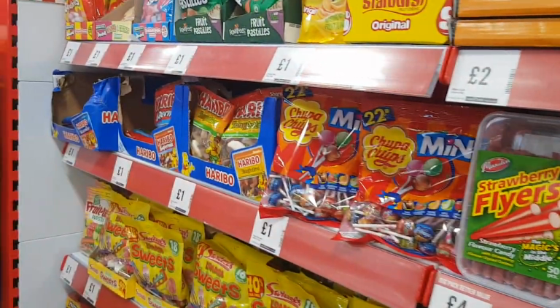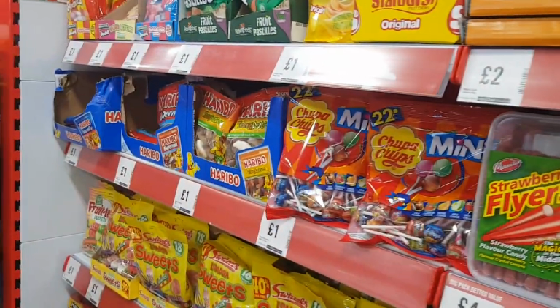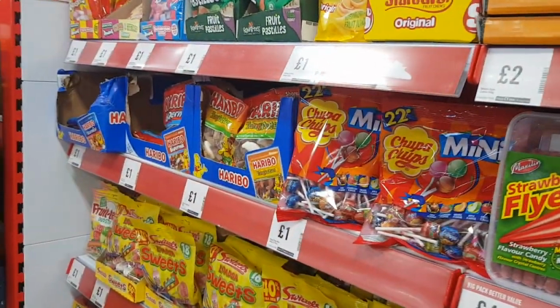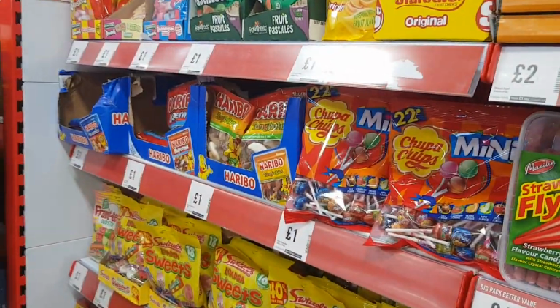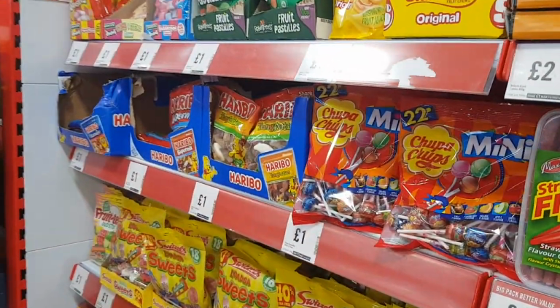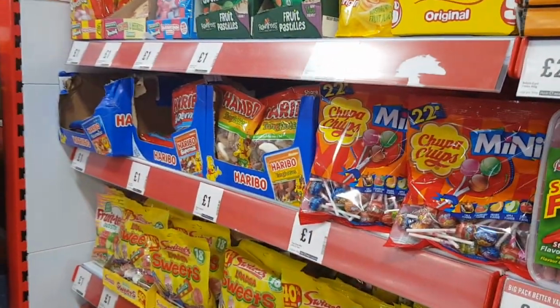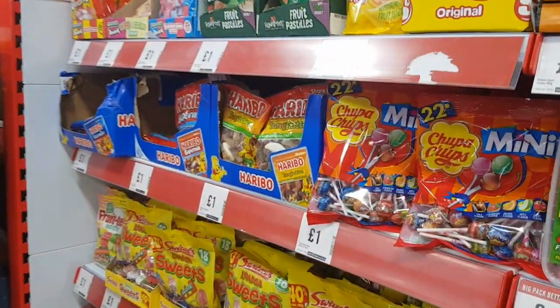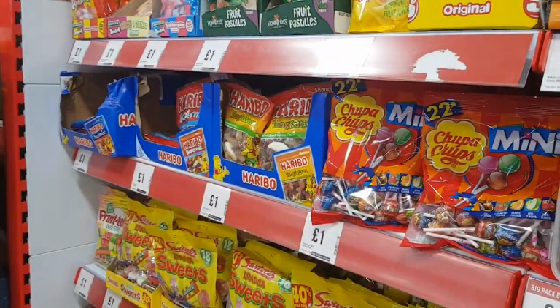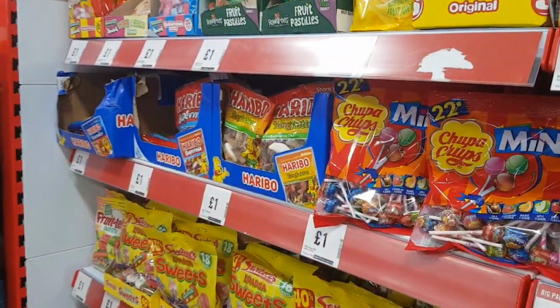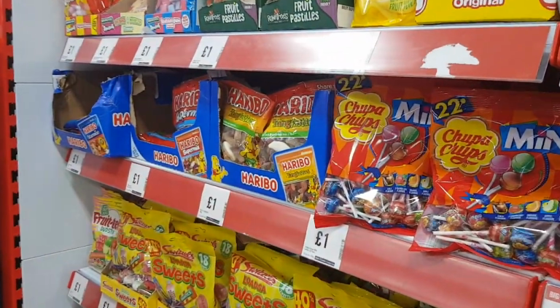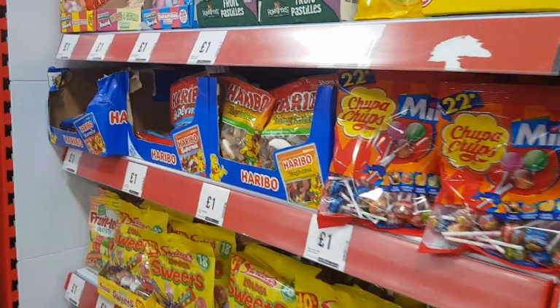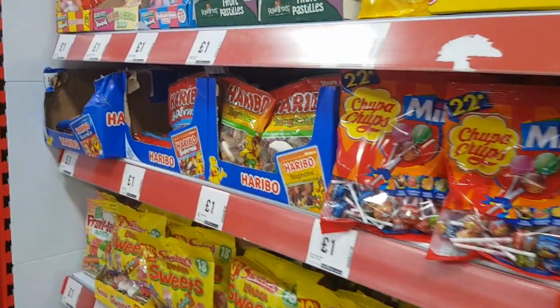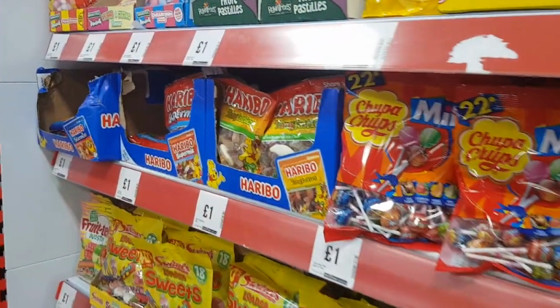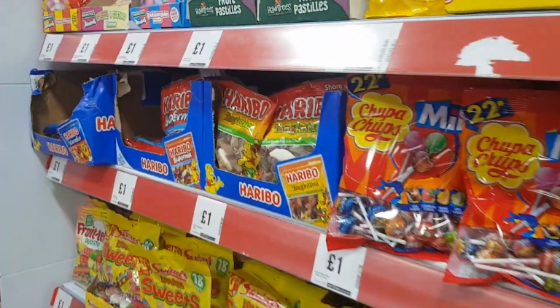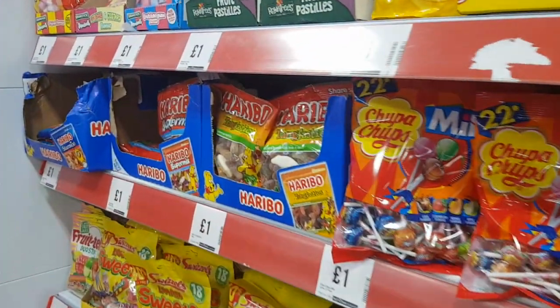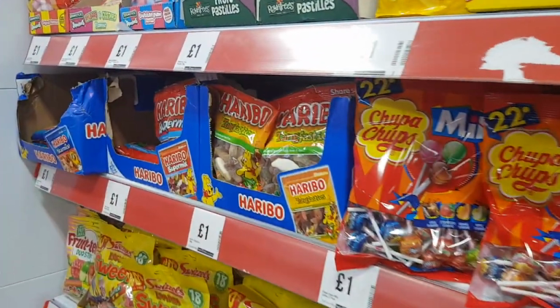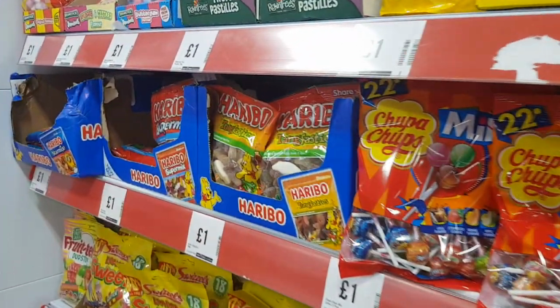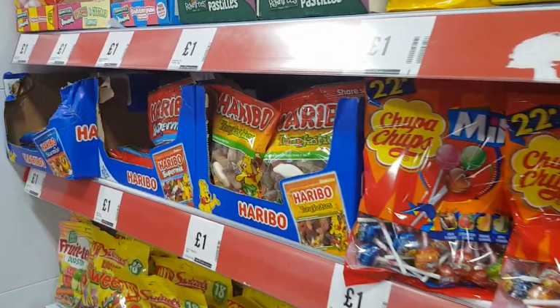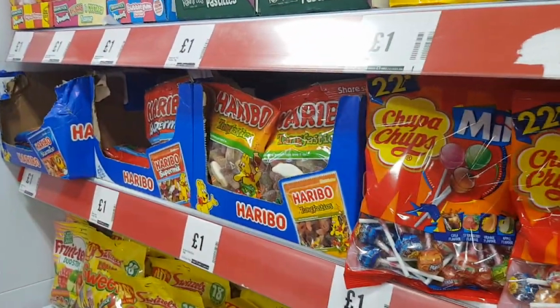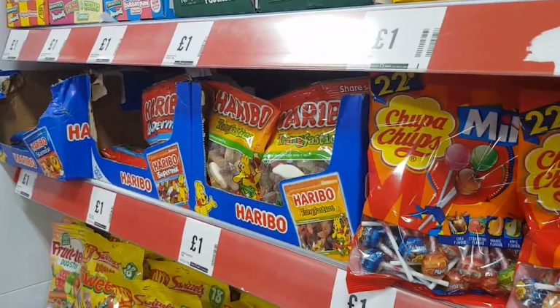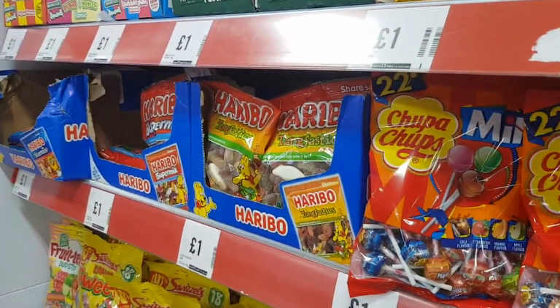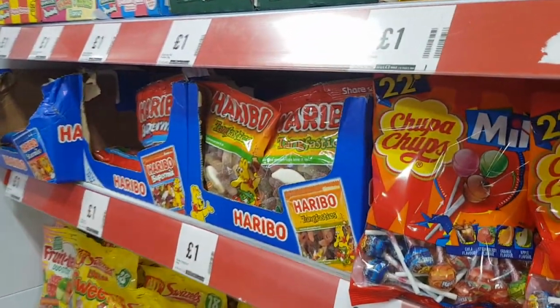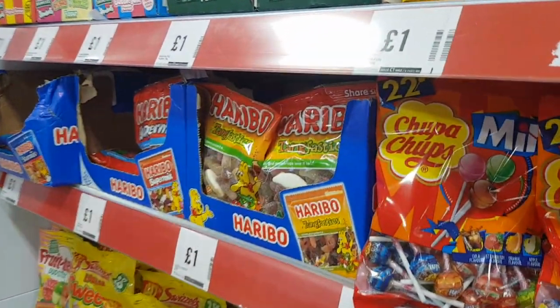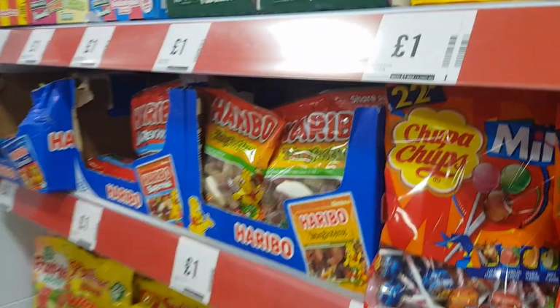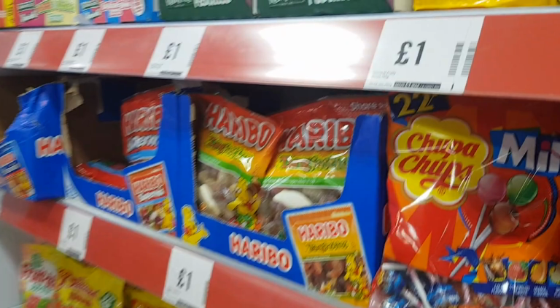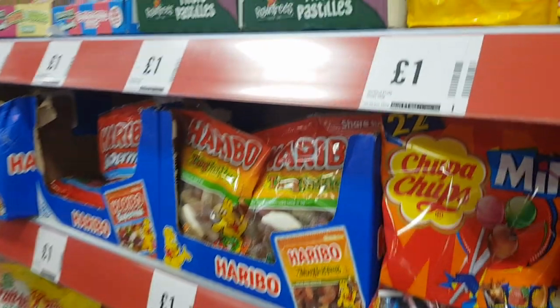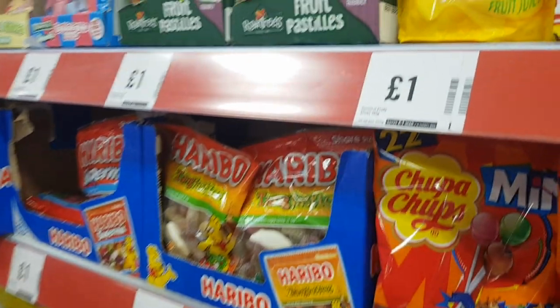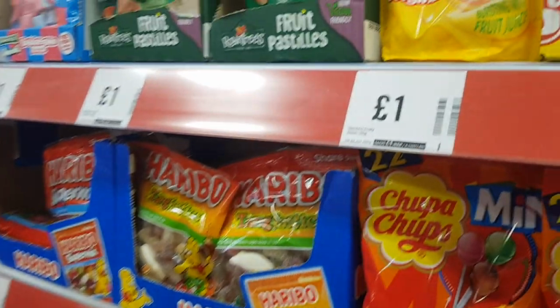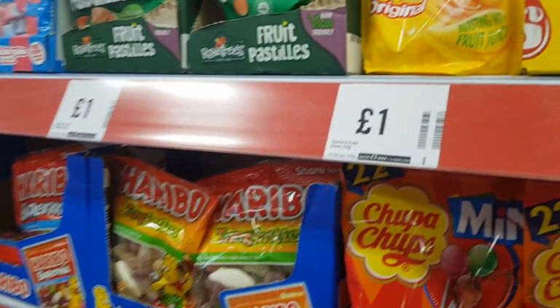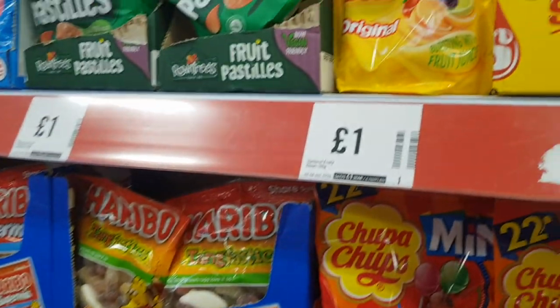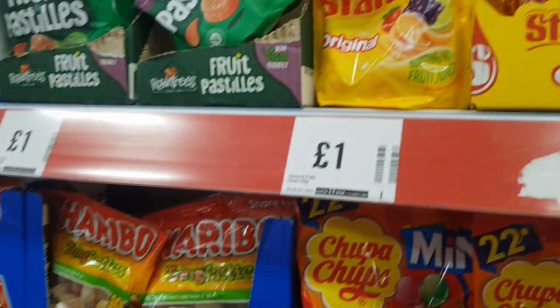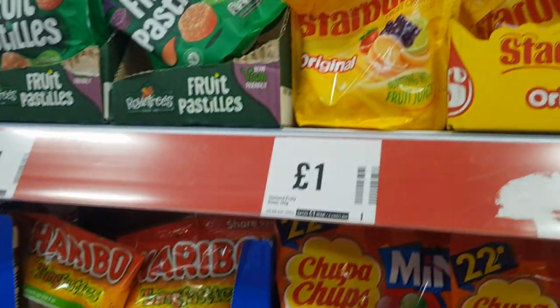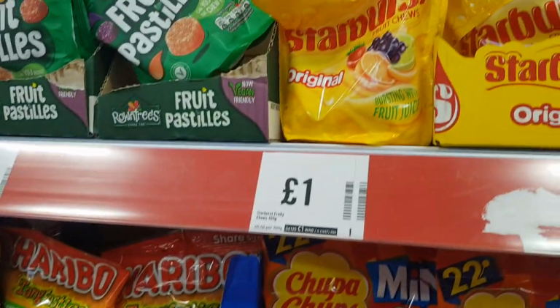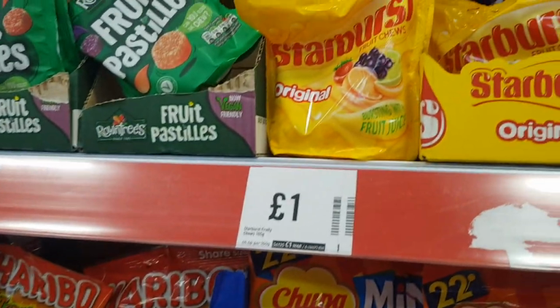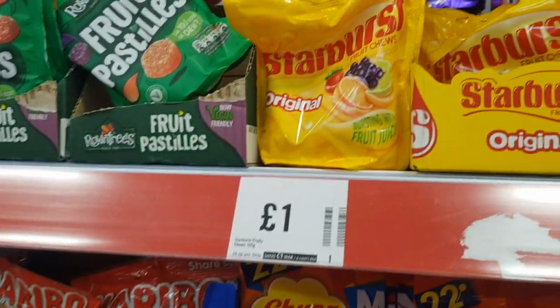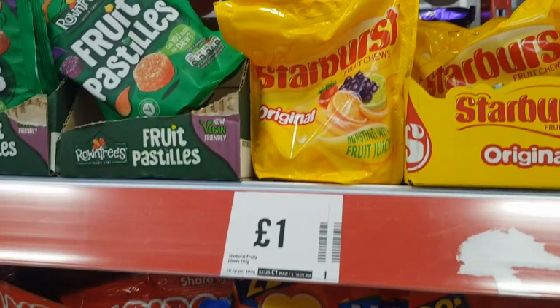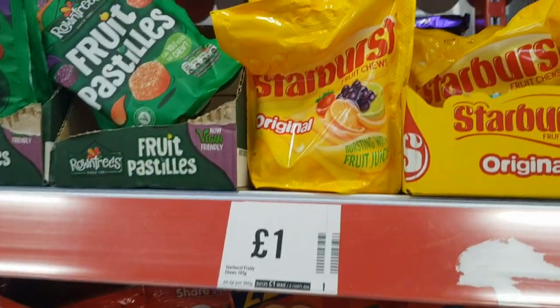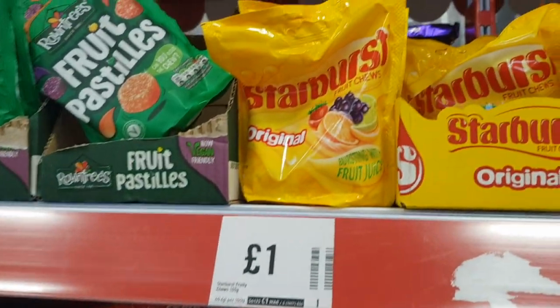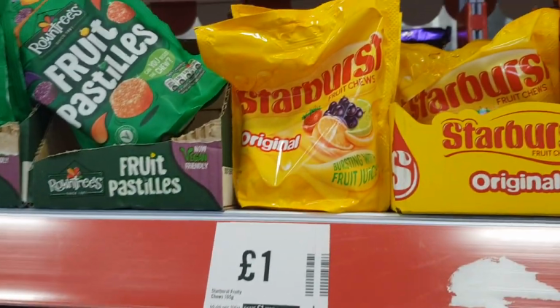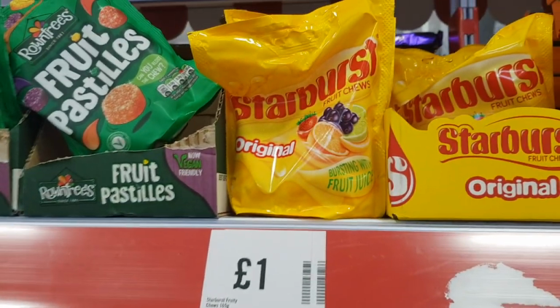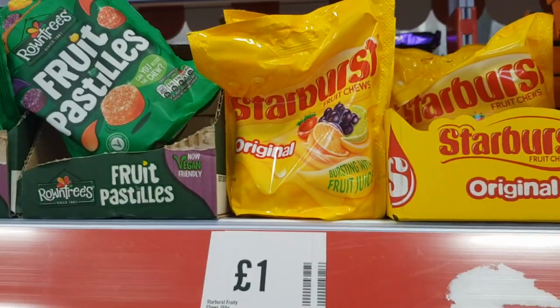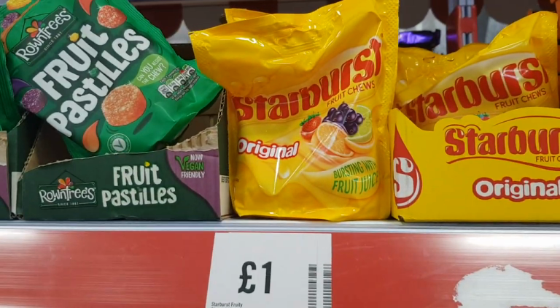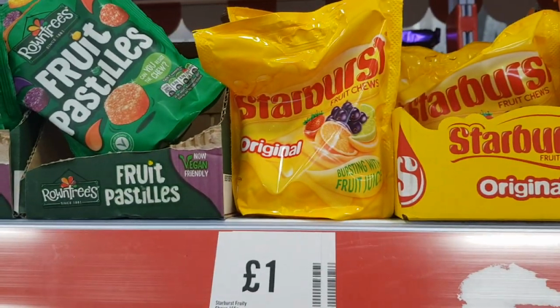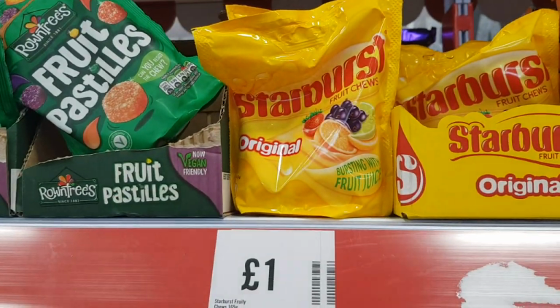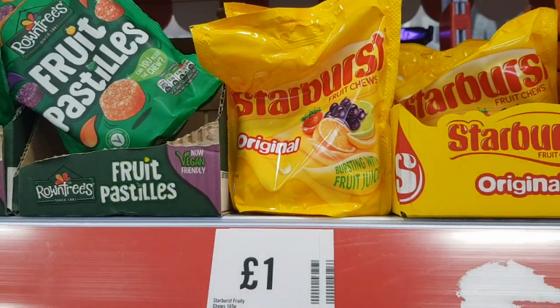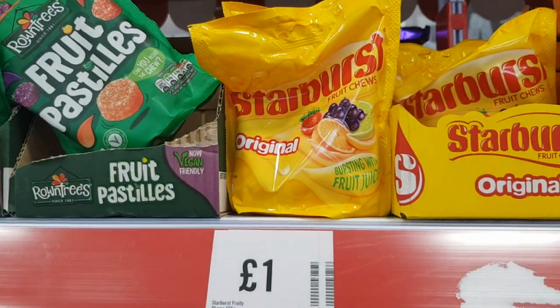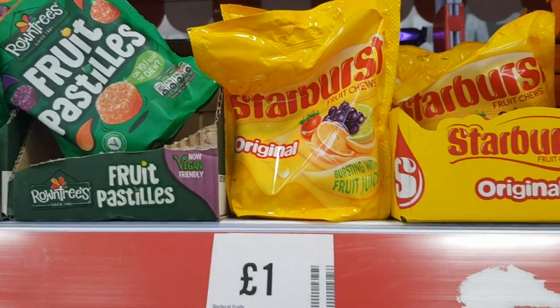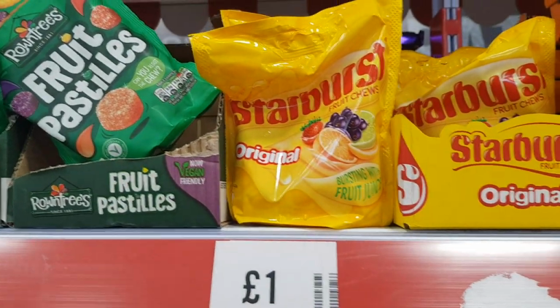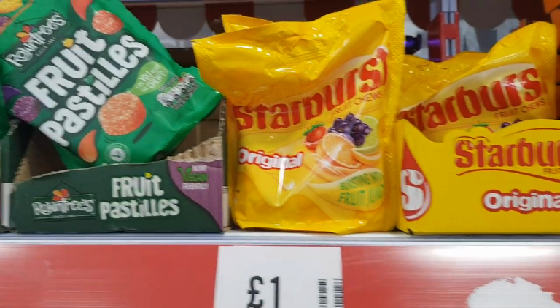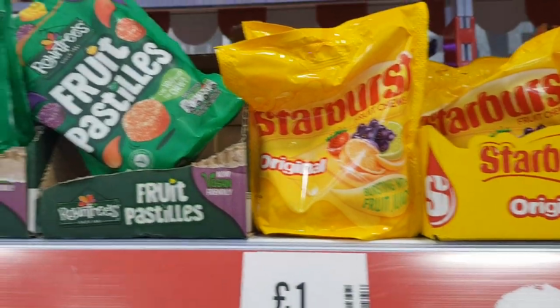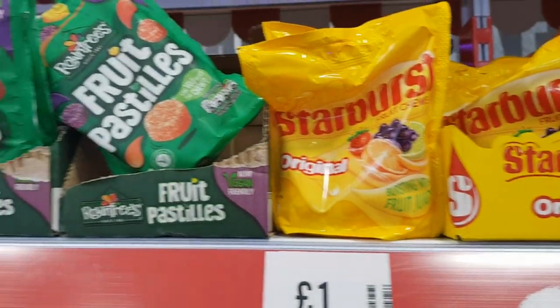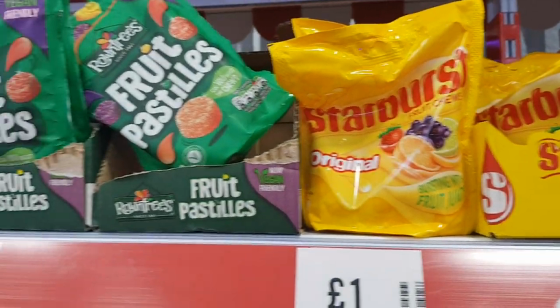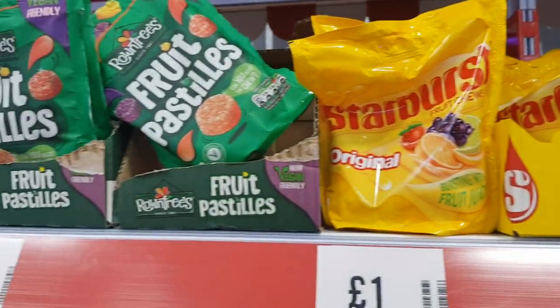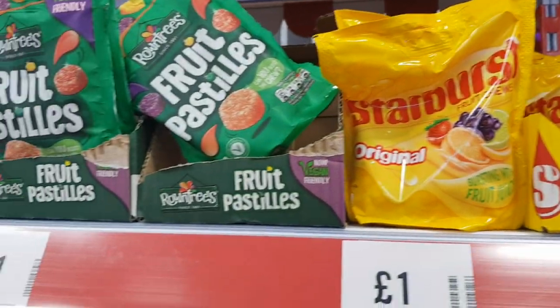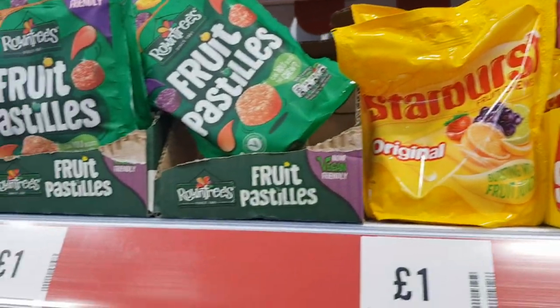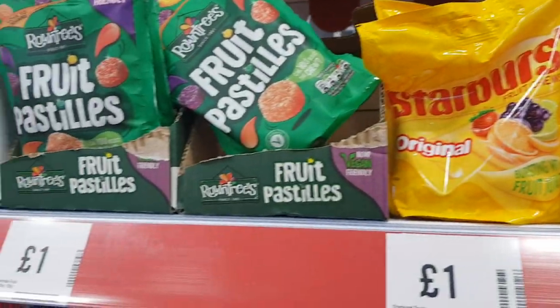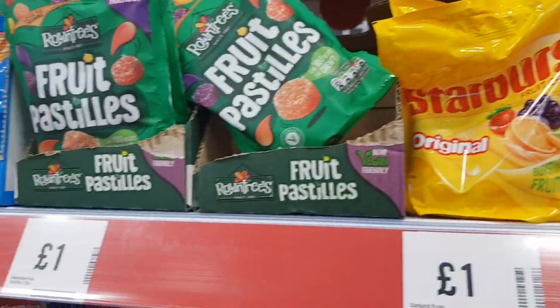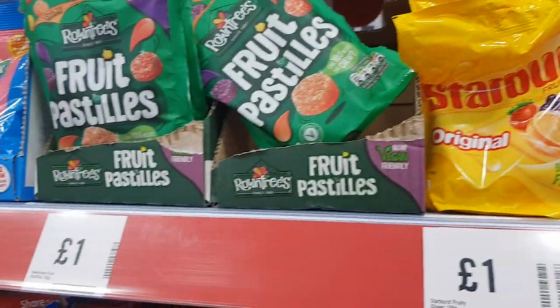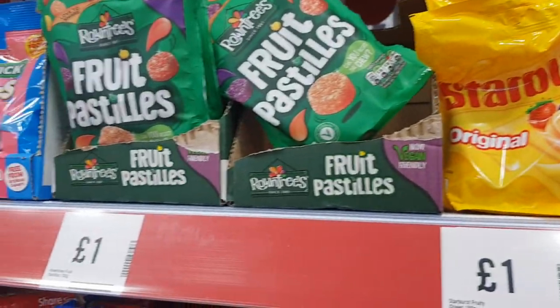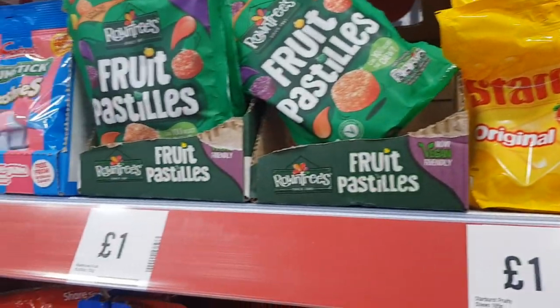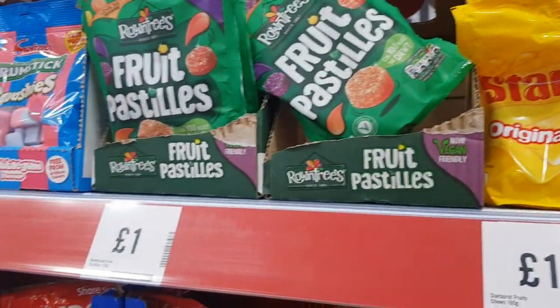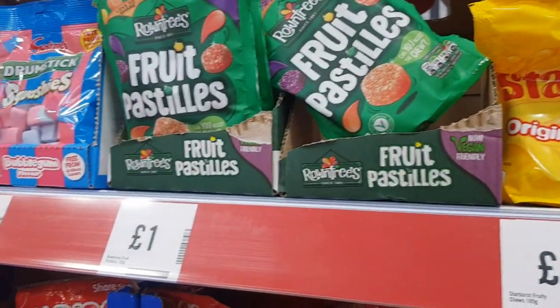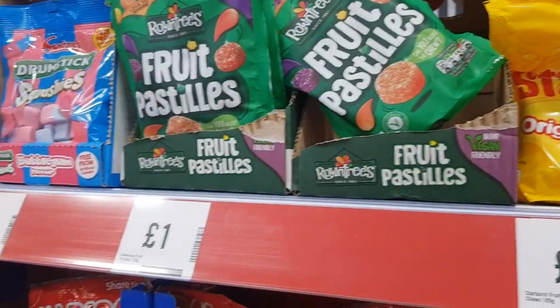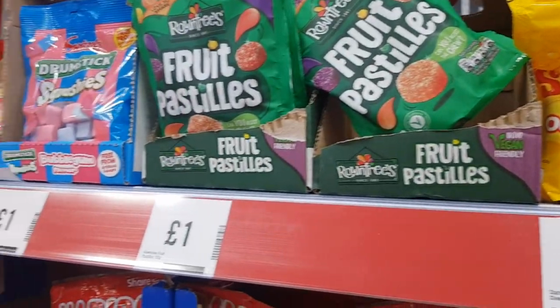And then the usual Haribo, you know, the pound bags that you can get. There's also some Starbursts and fruit pastels there.